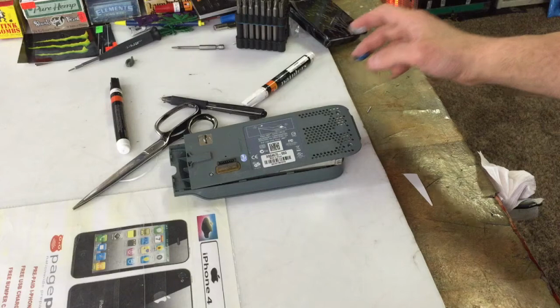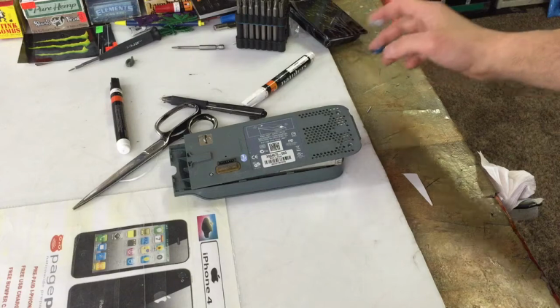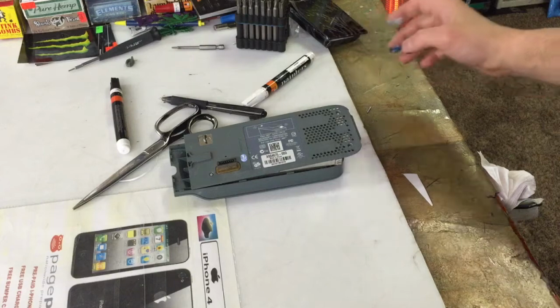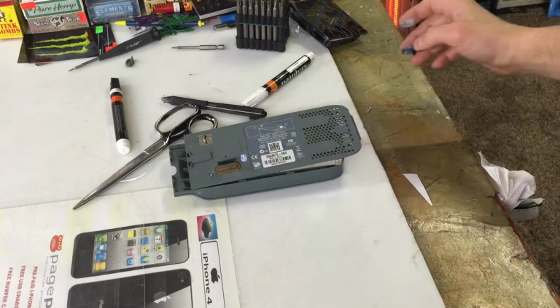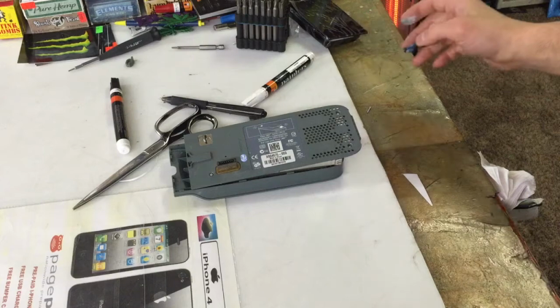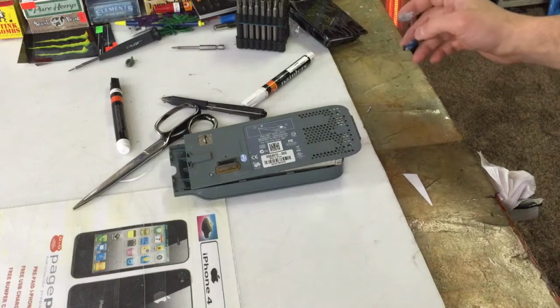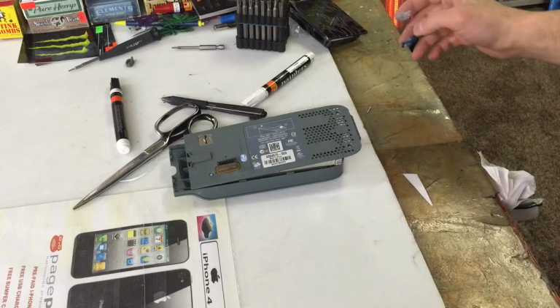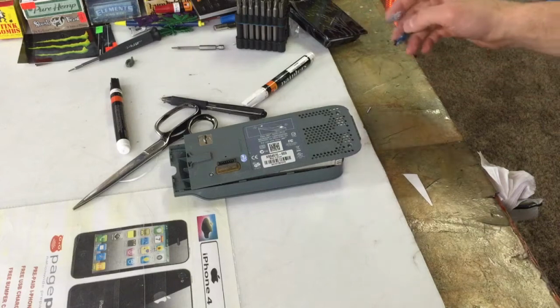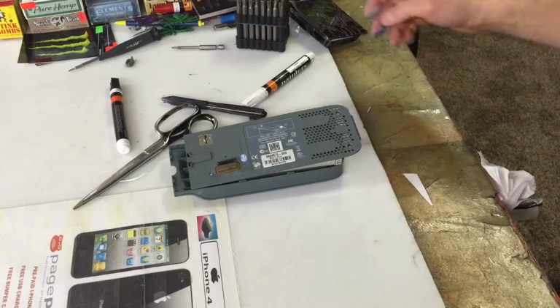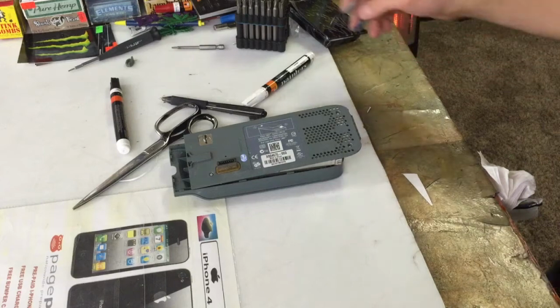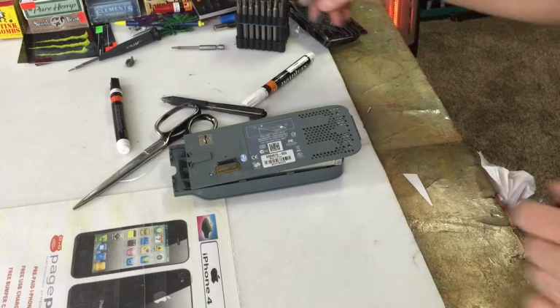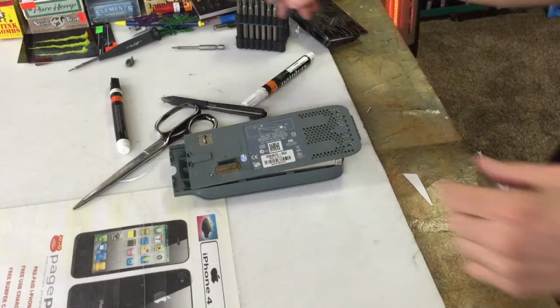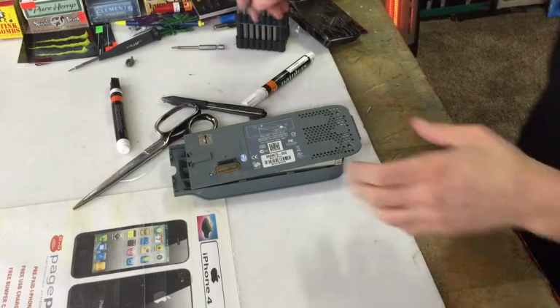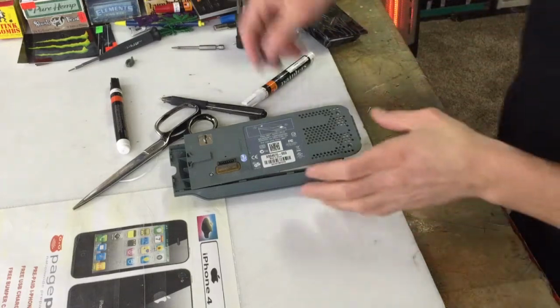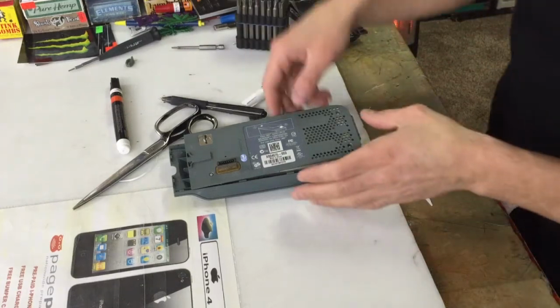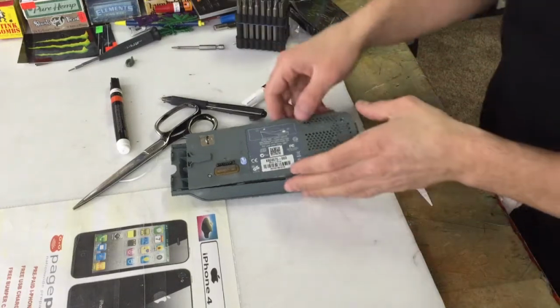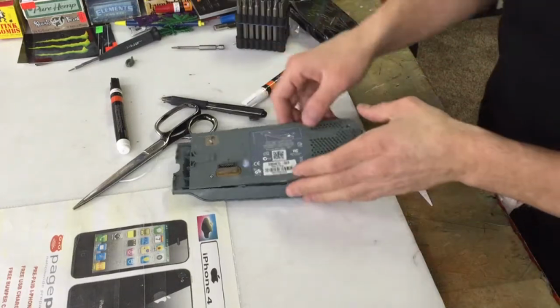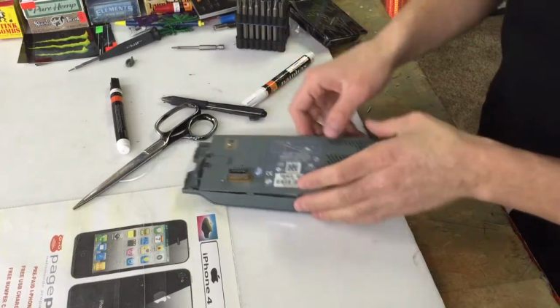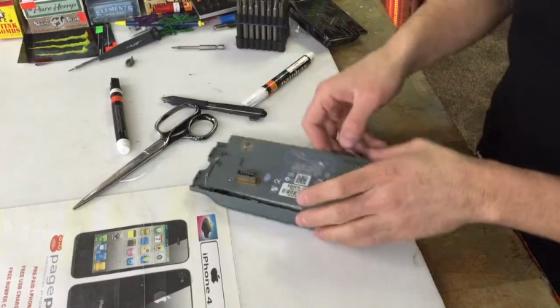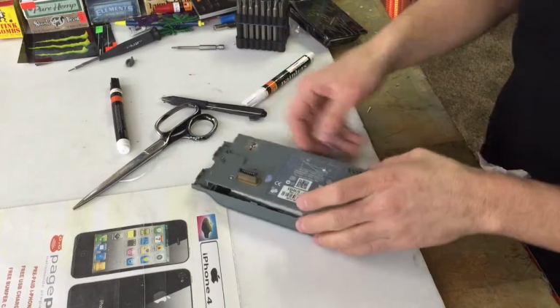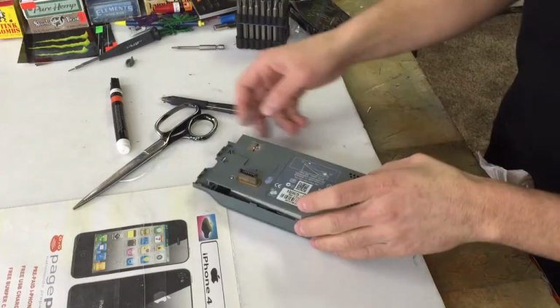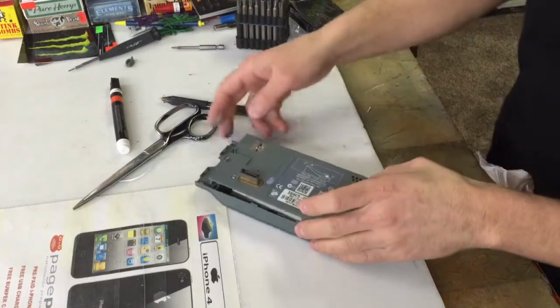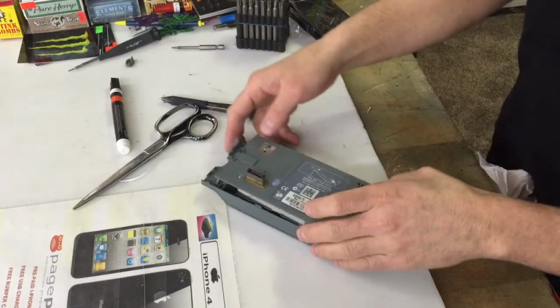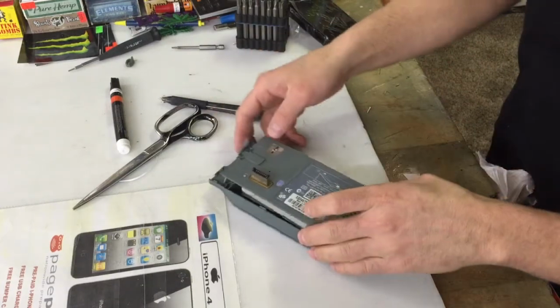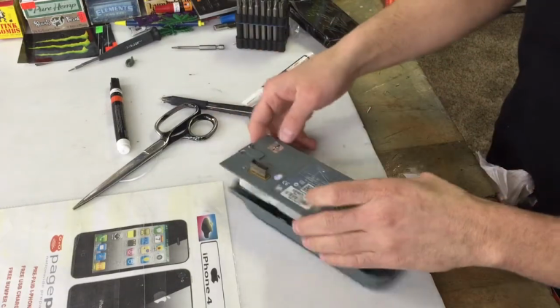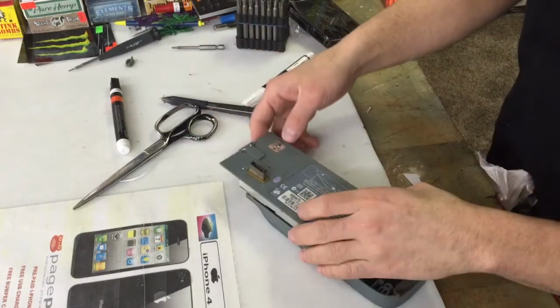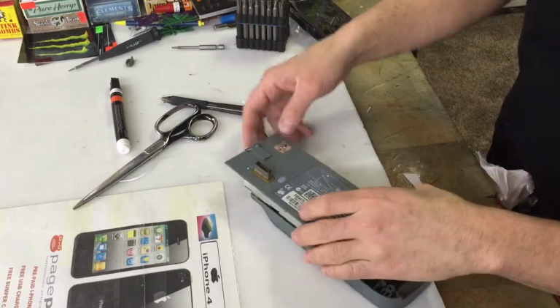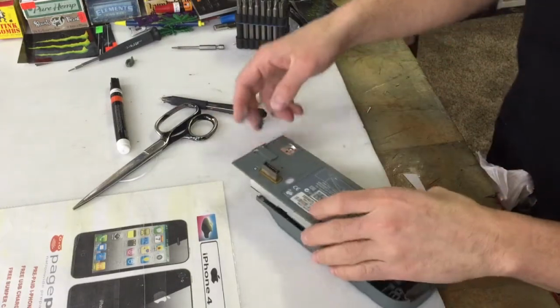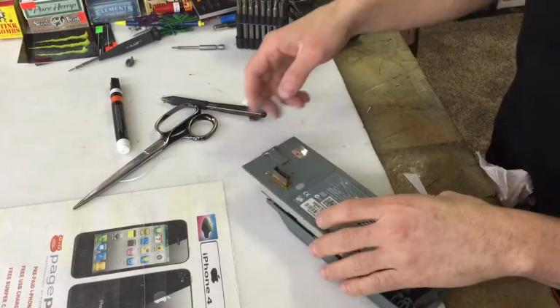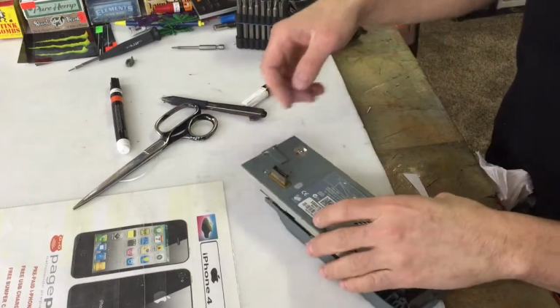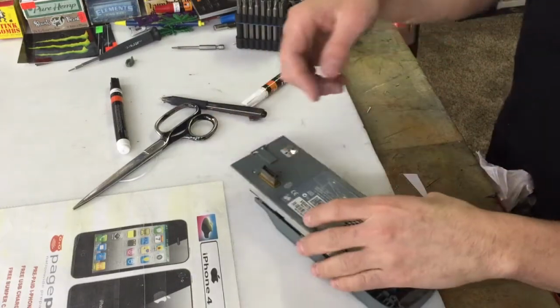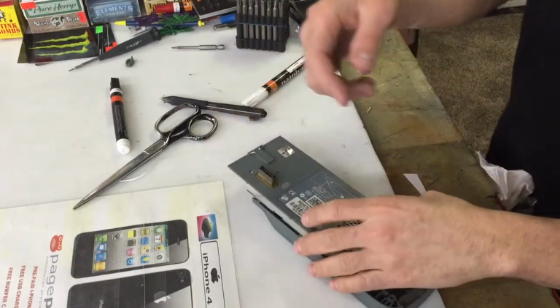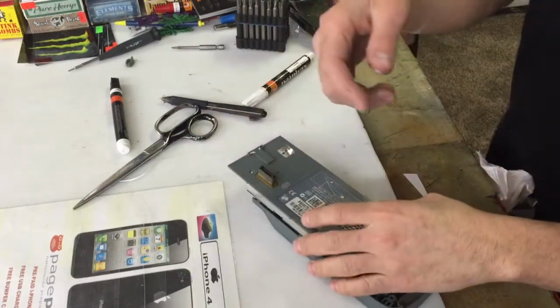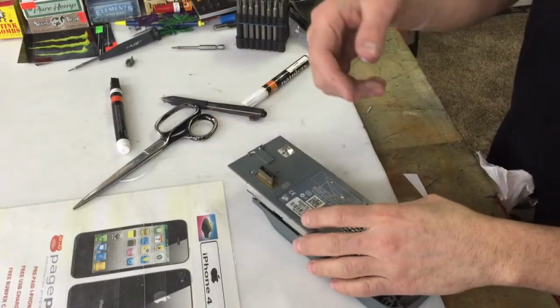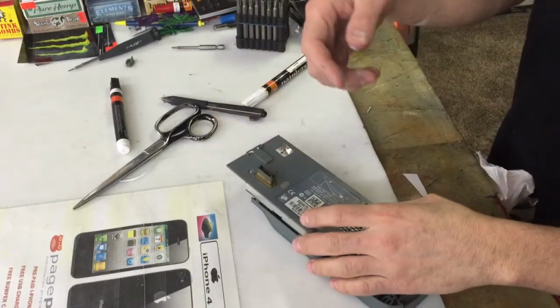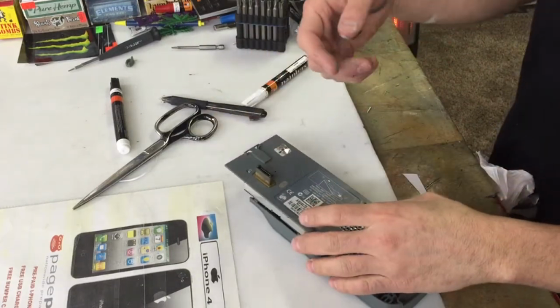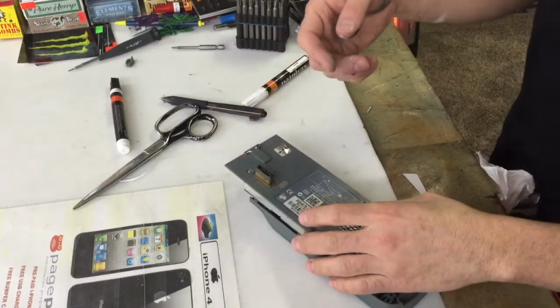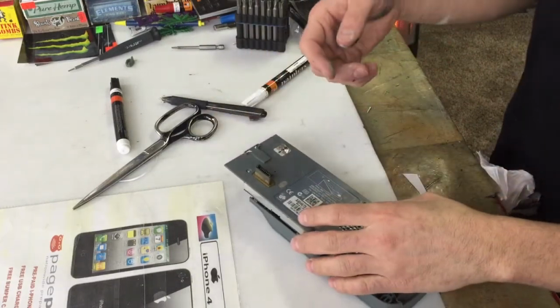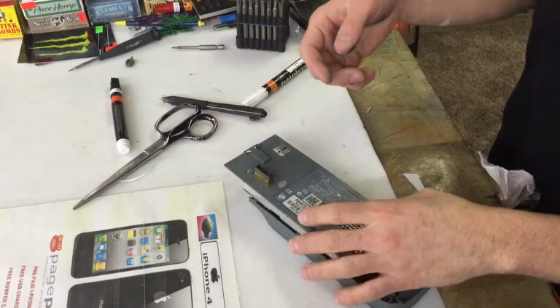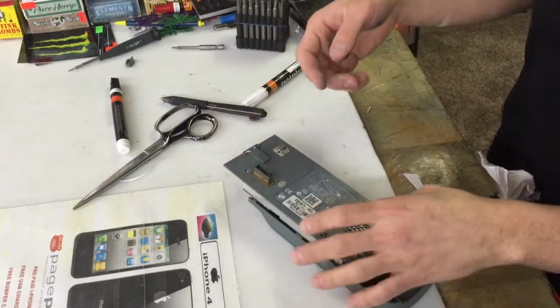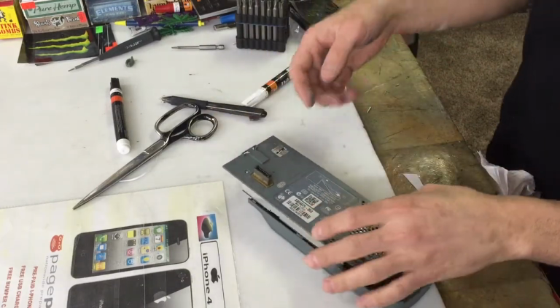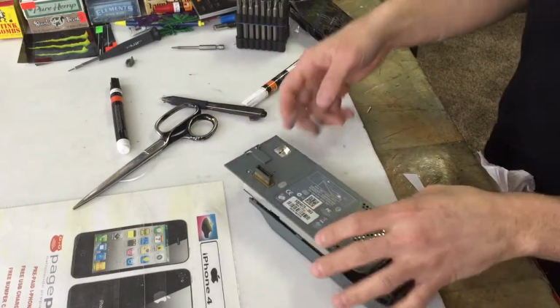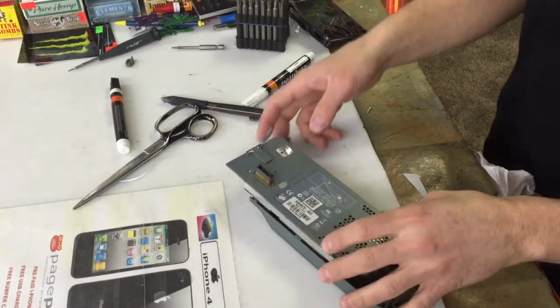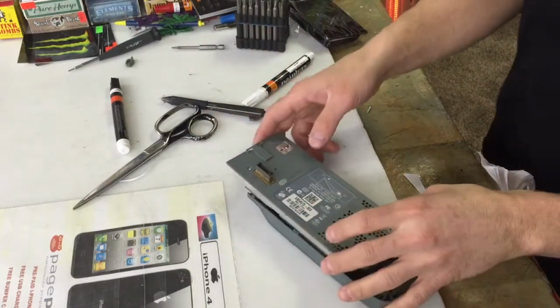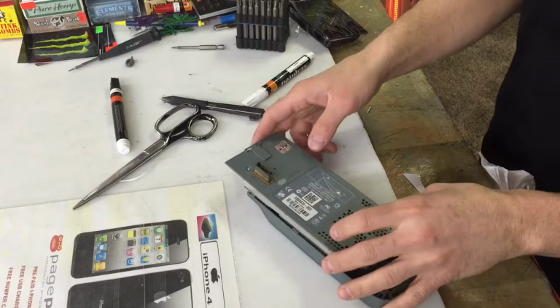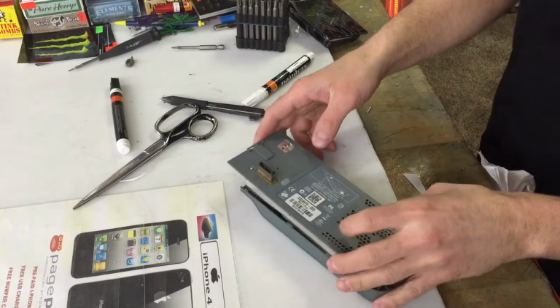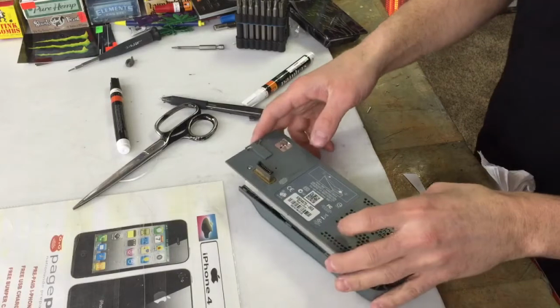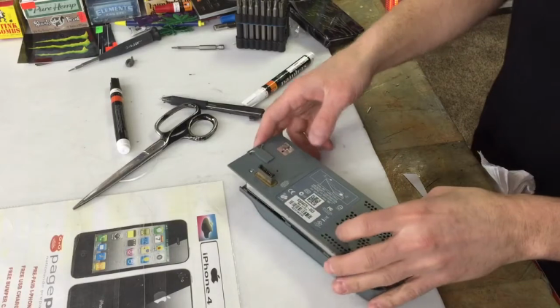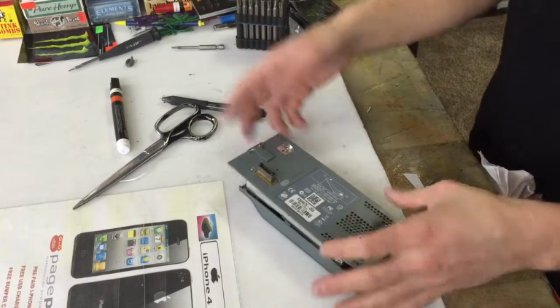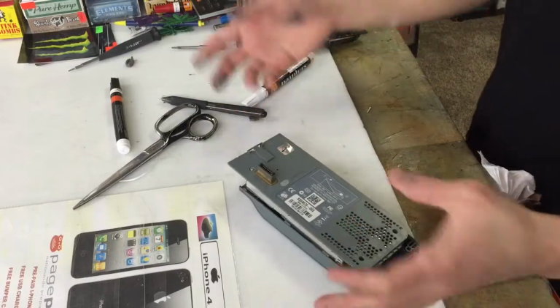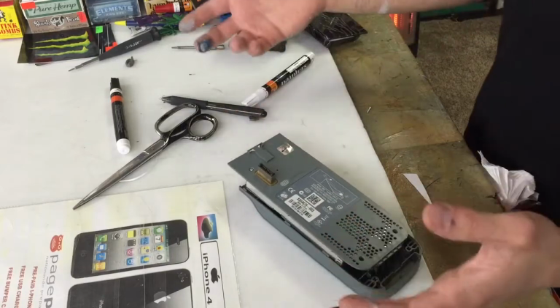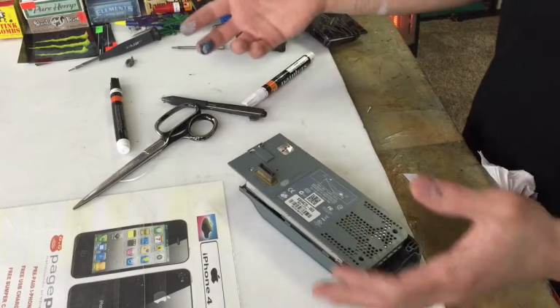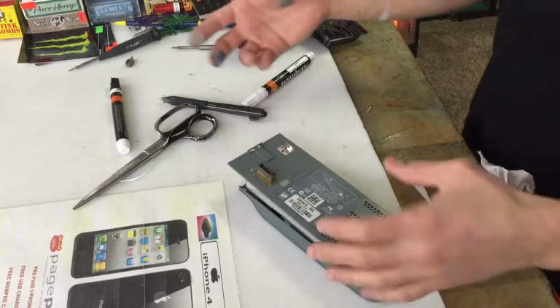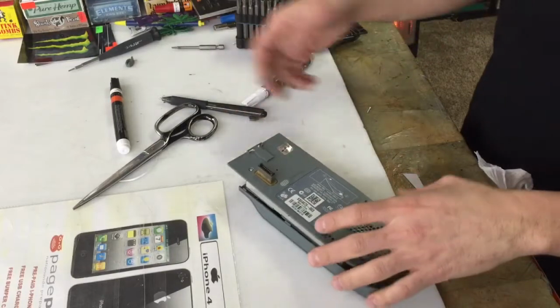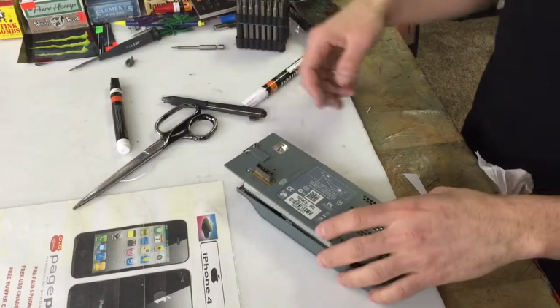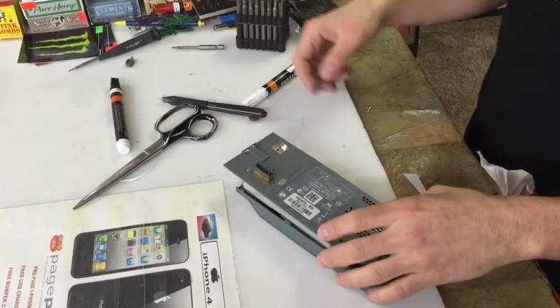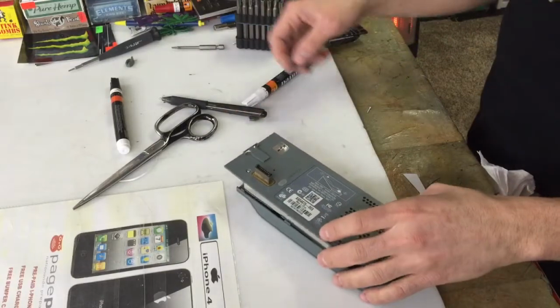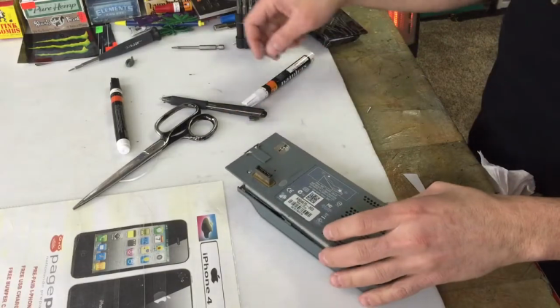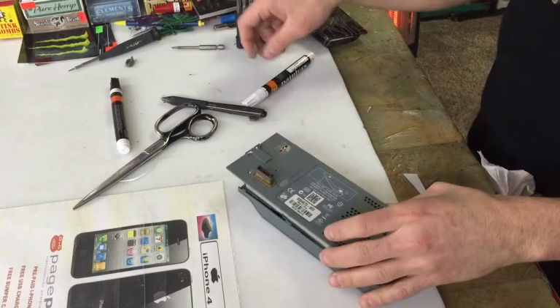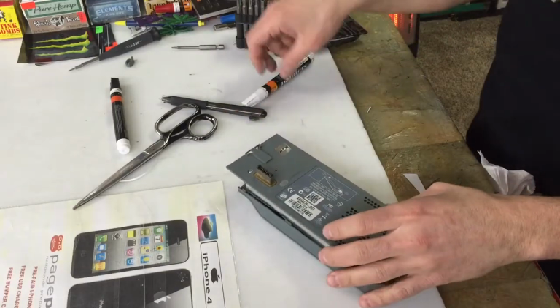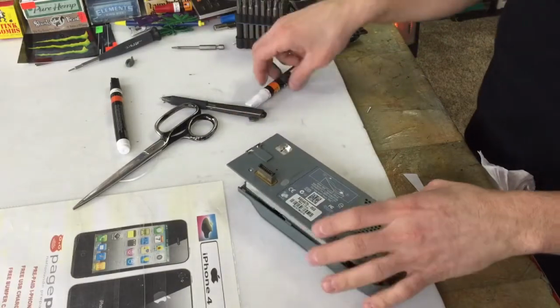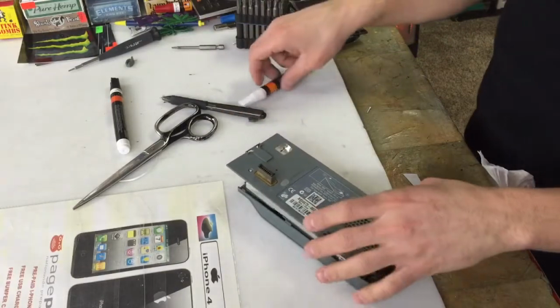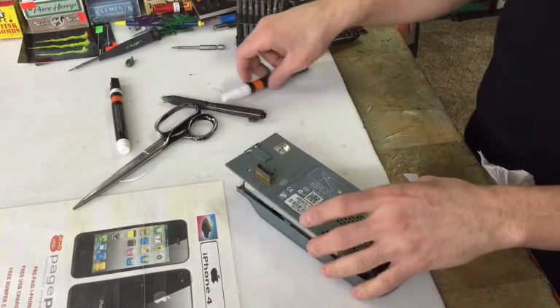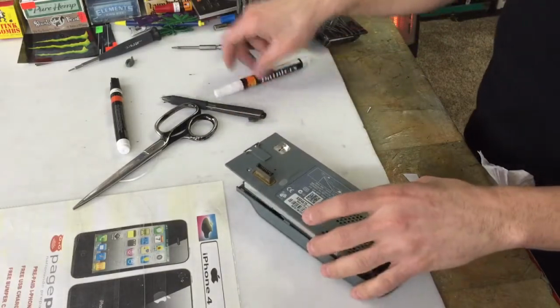How to change out an Xbox 360 hard drive. I'm recording it, putting it on YouTube.